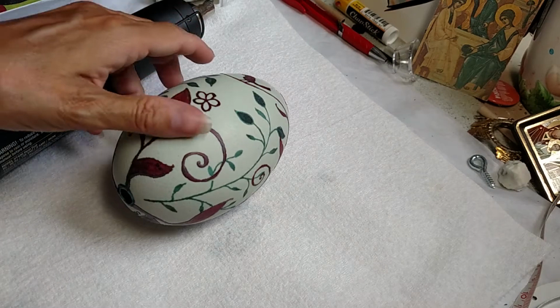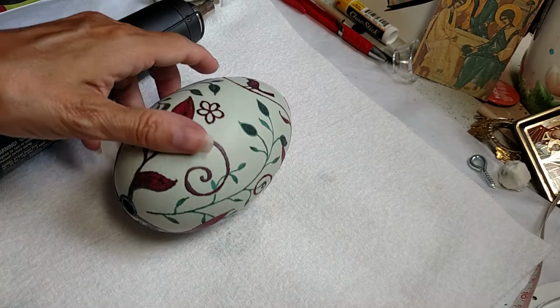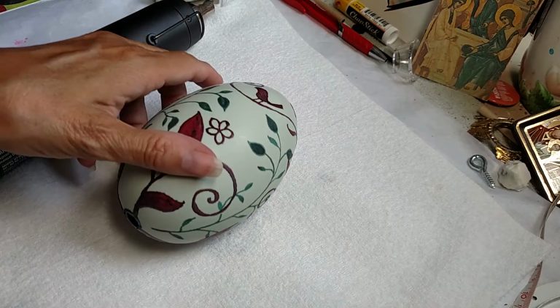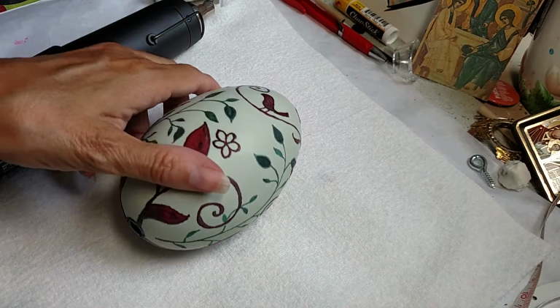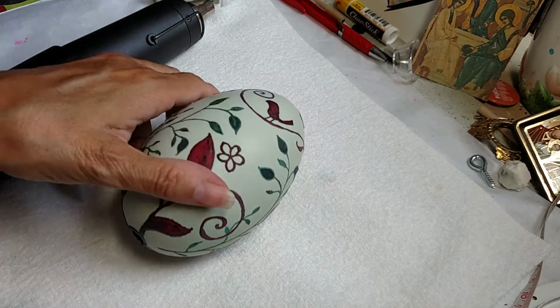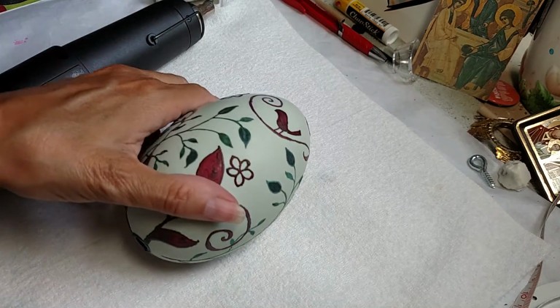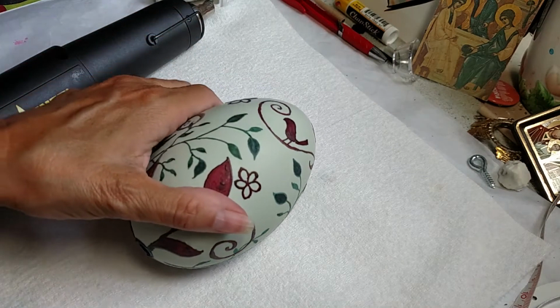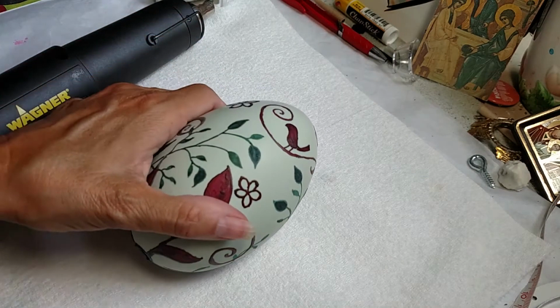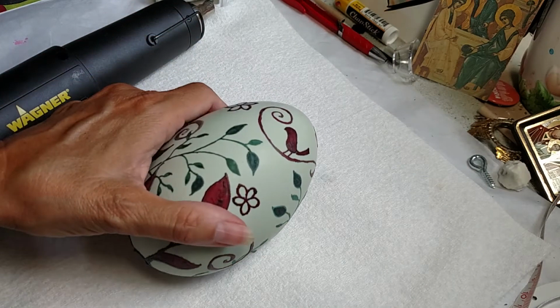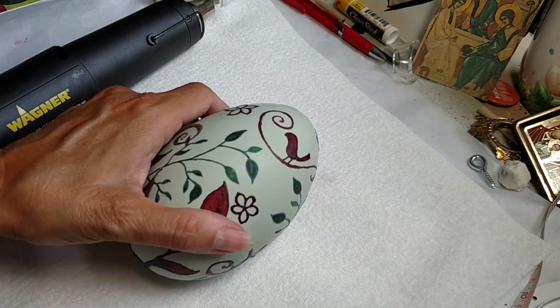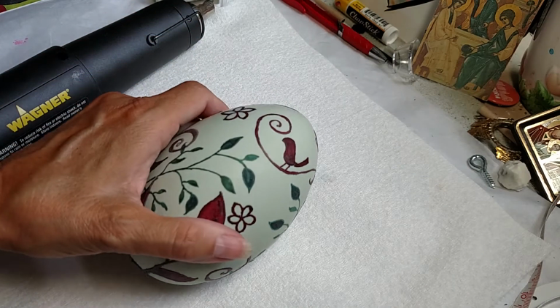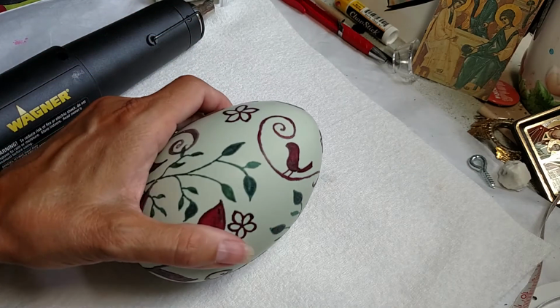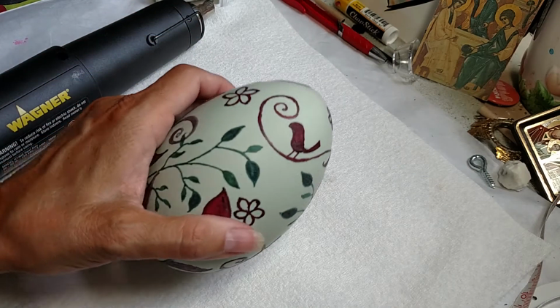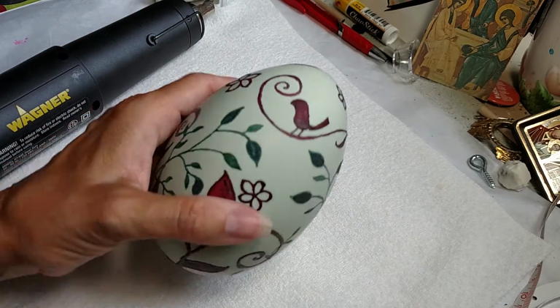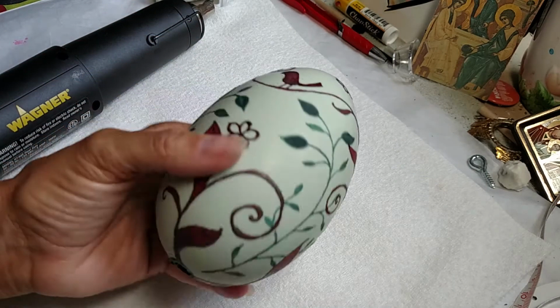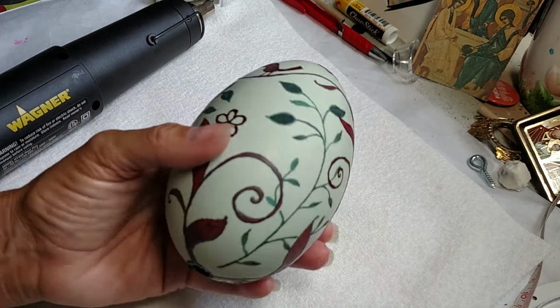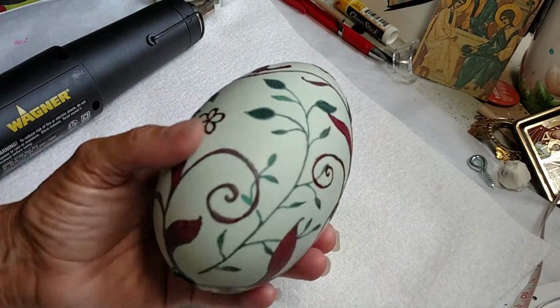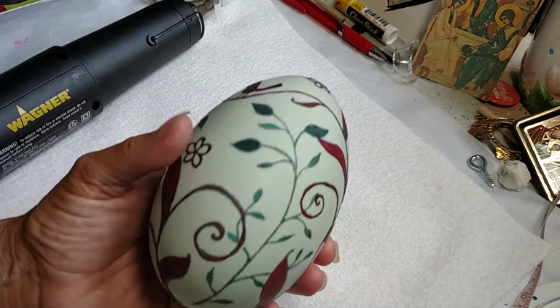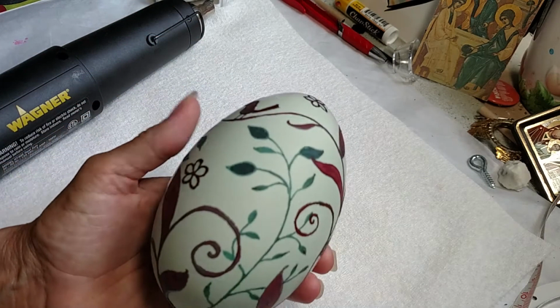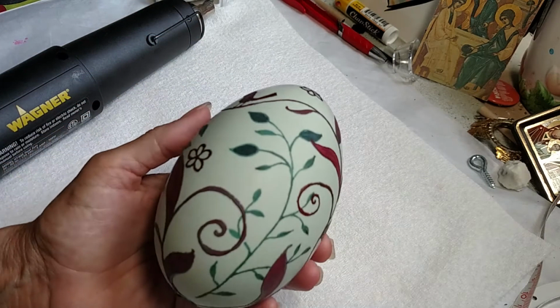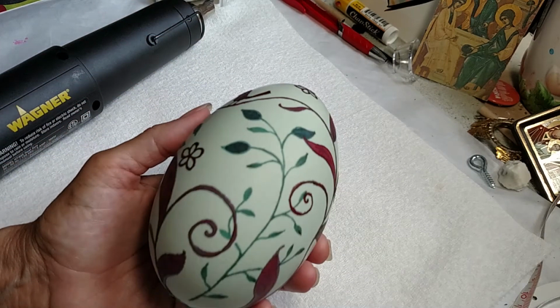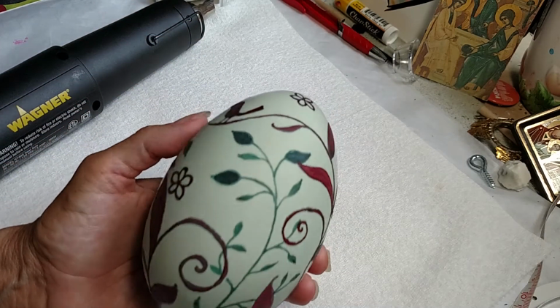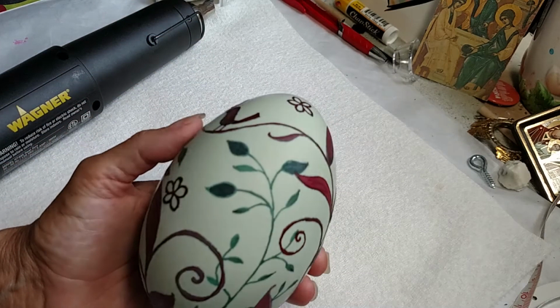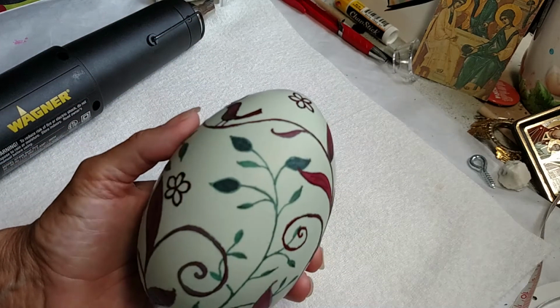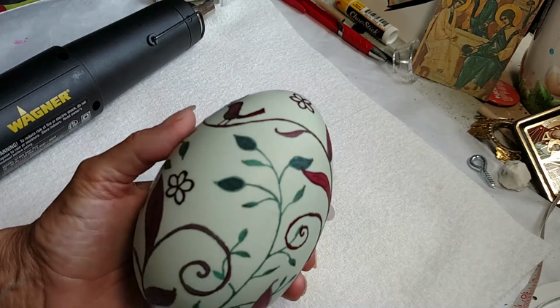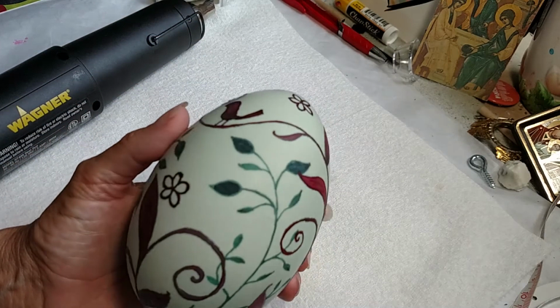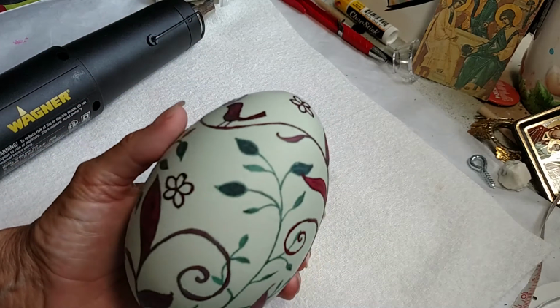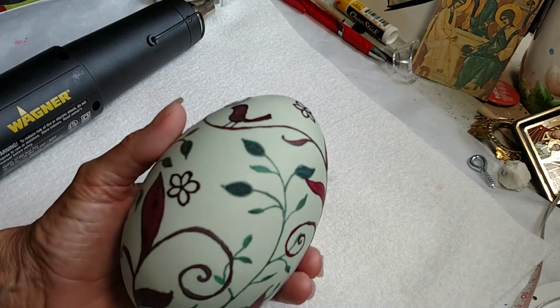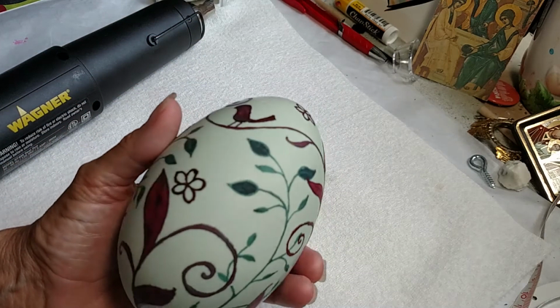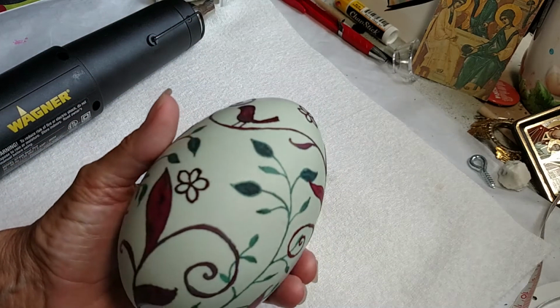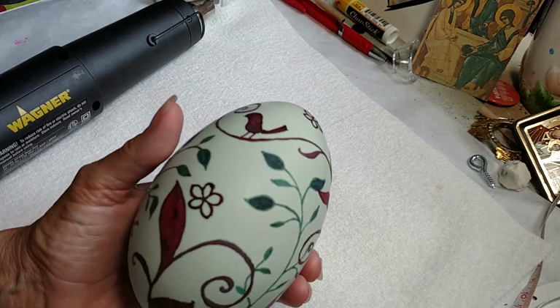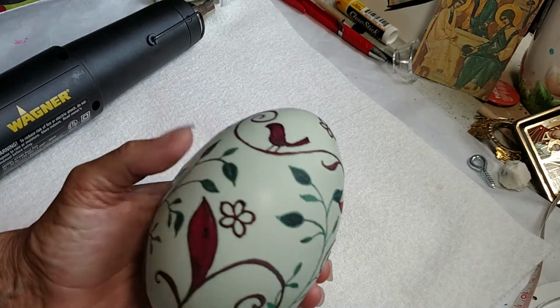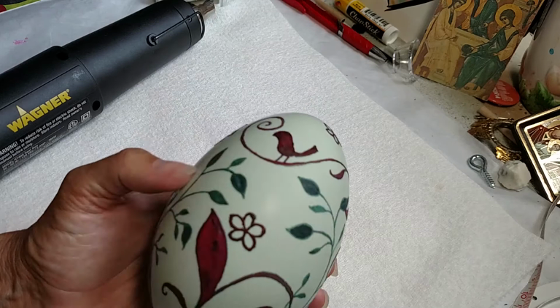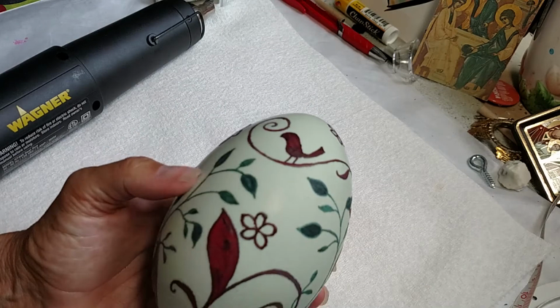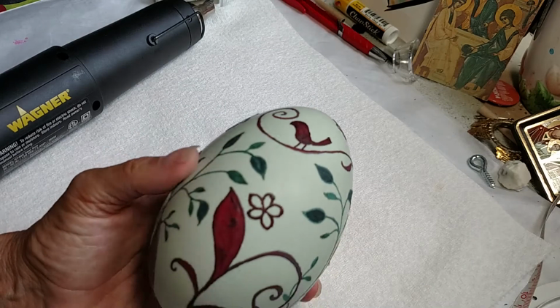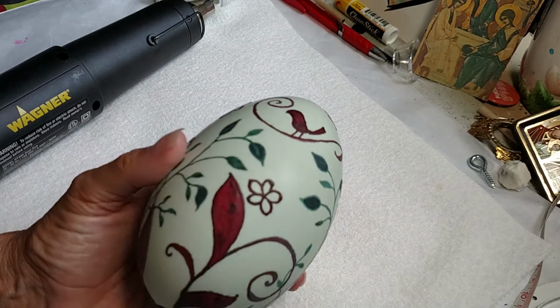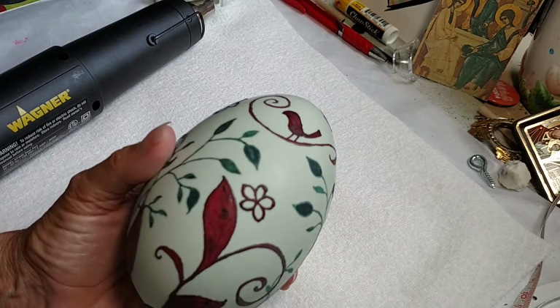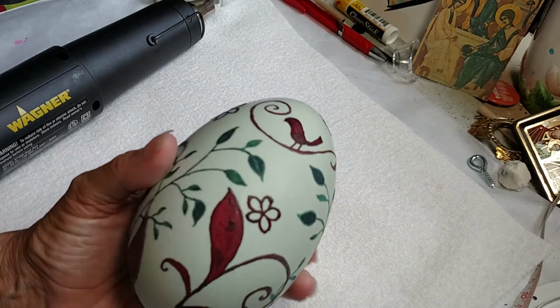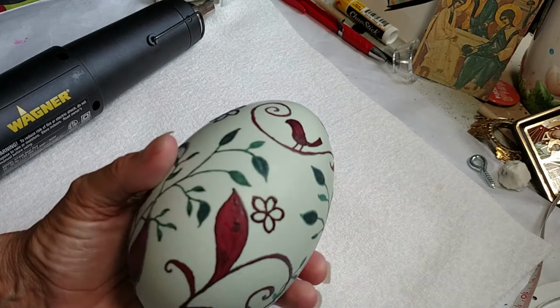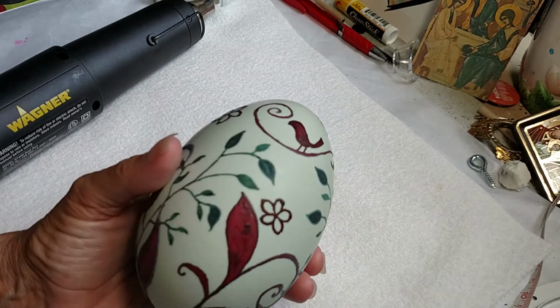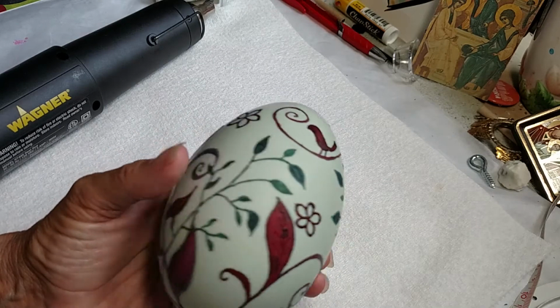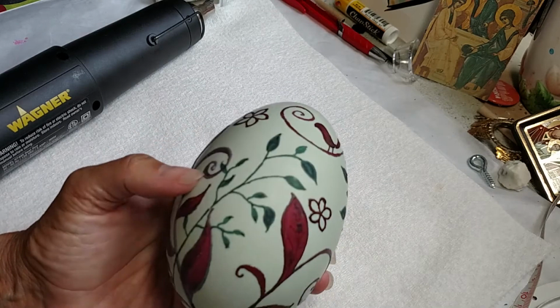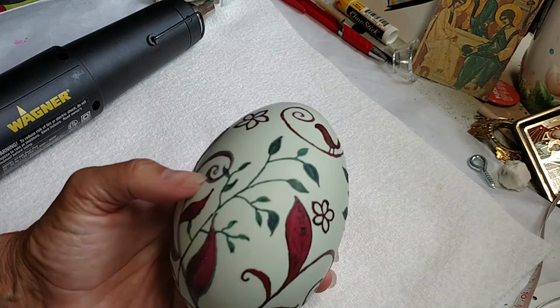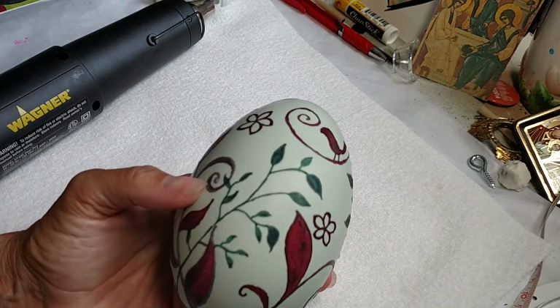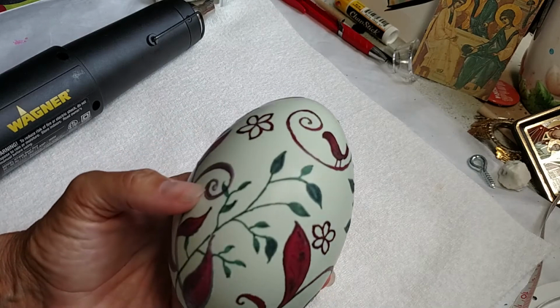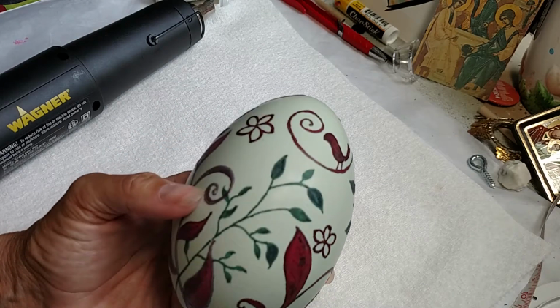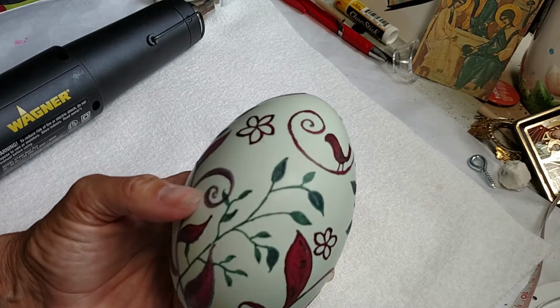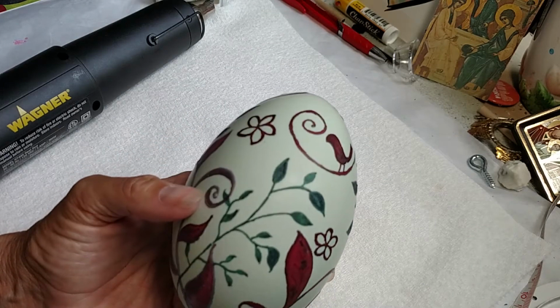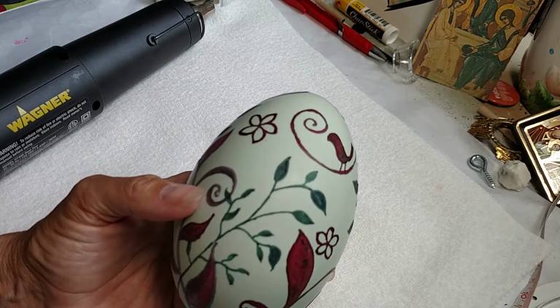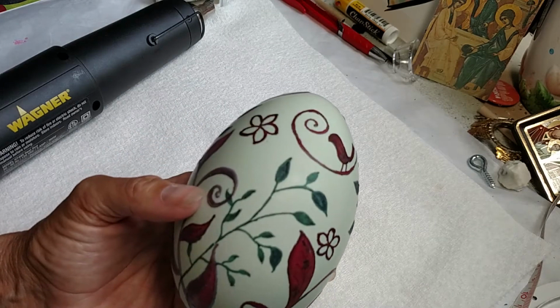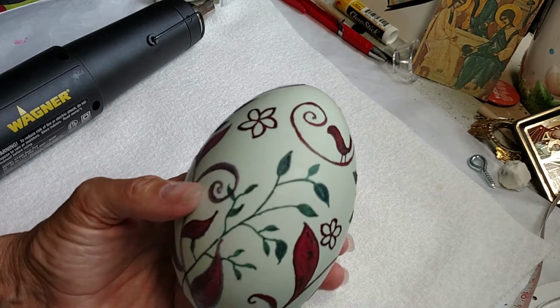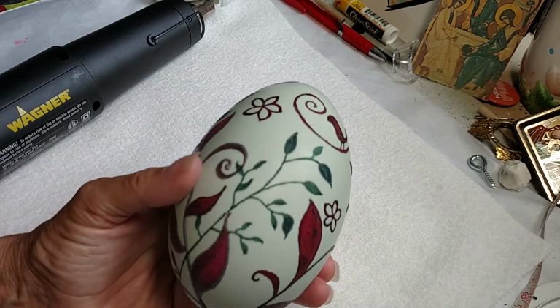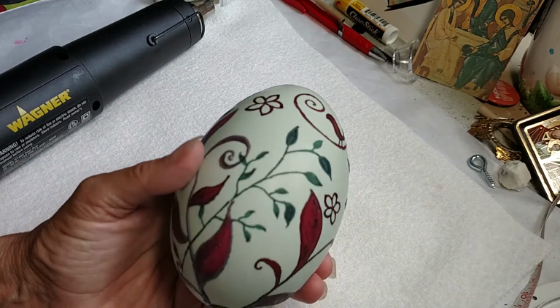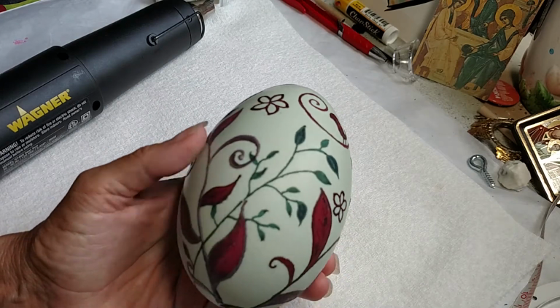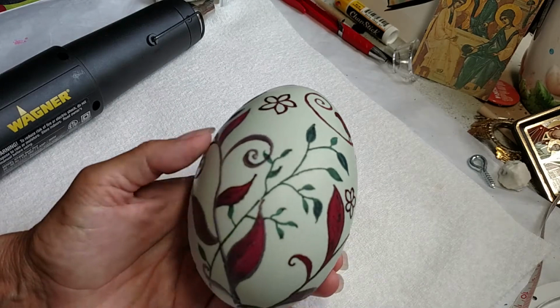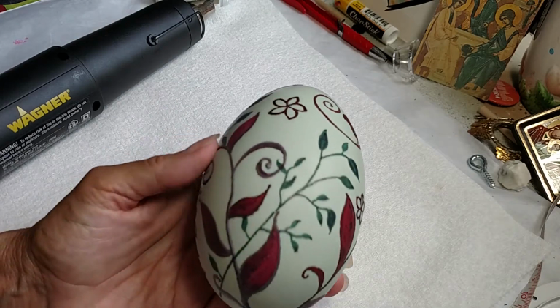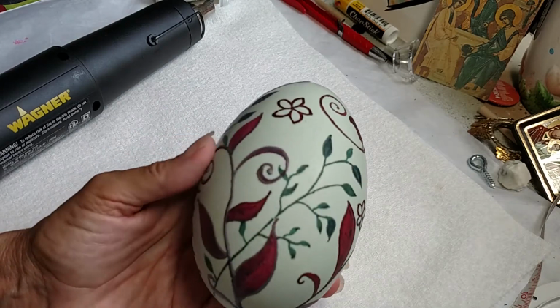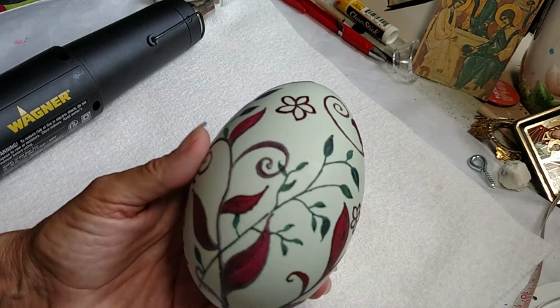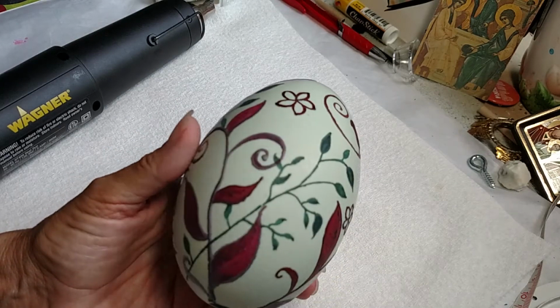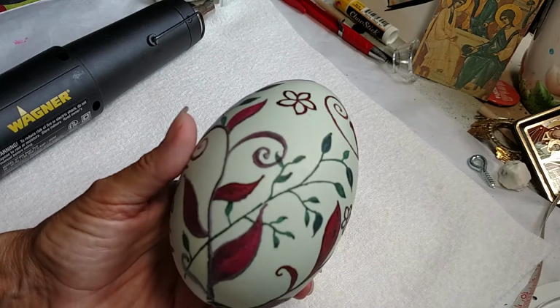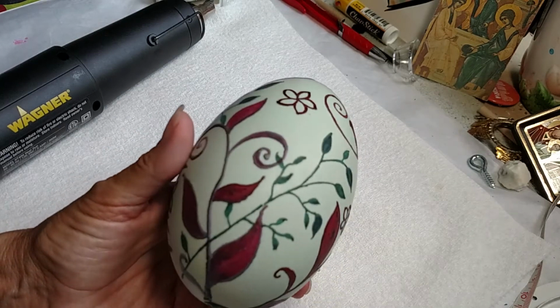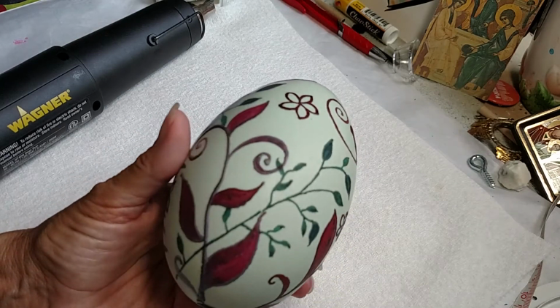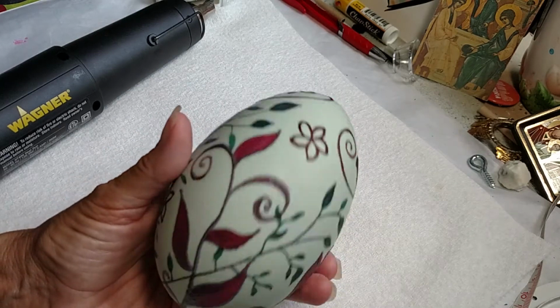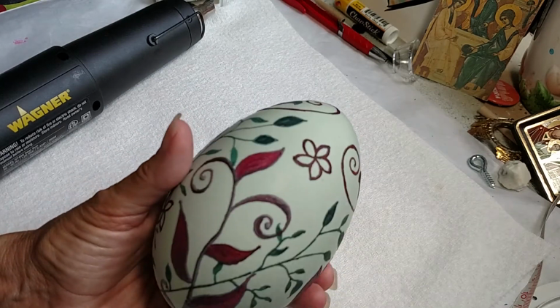I am ready for my final reveal on this. It's a swan egg.